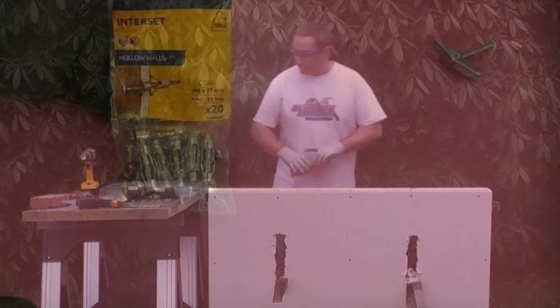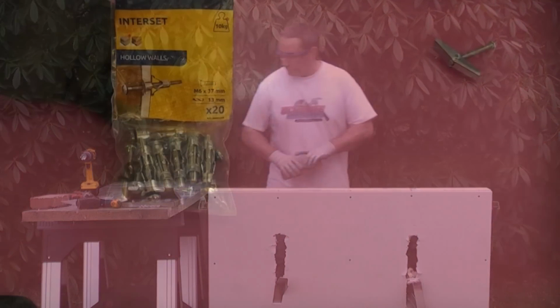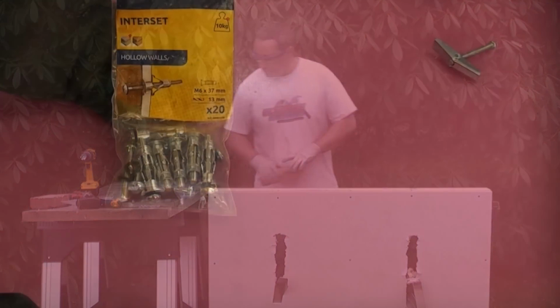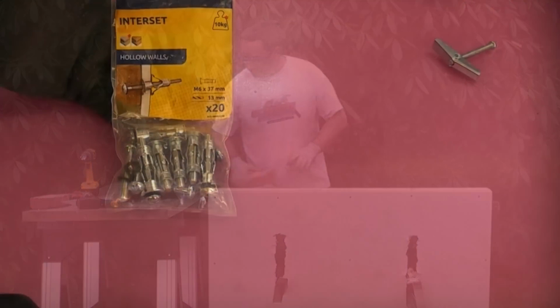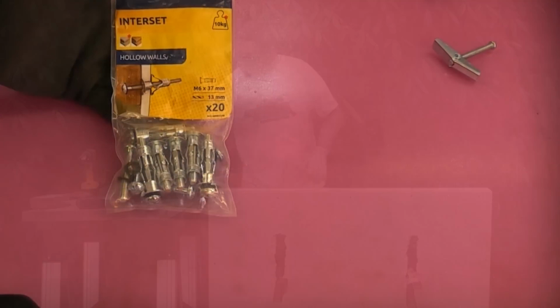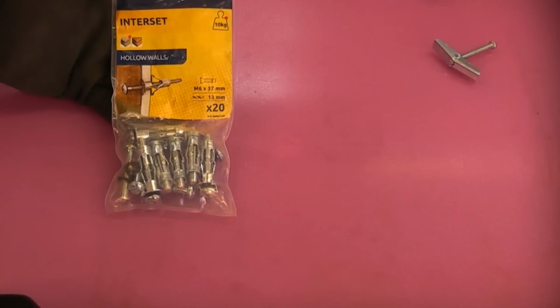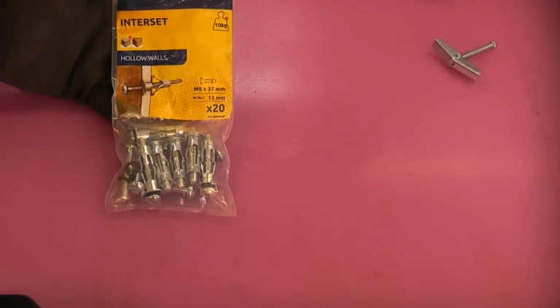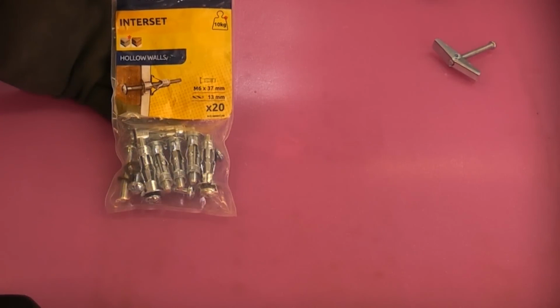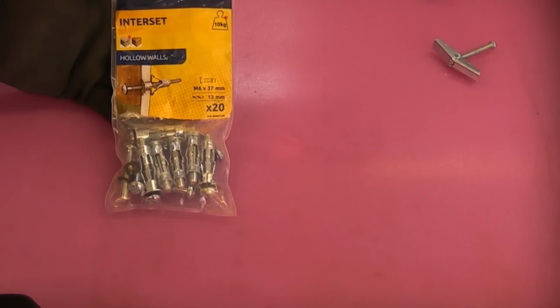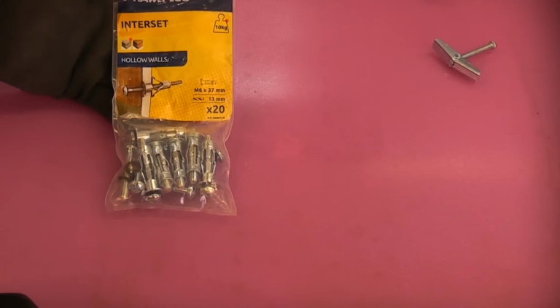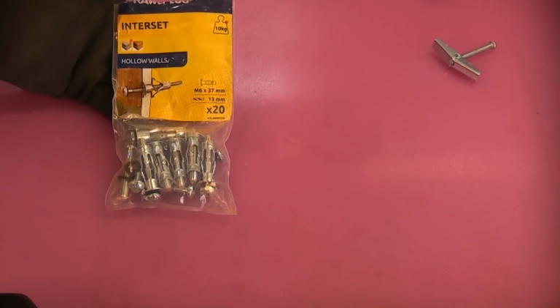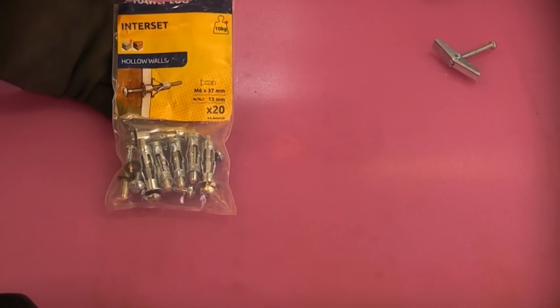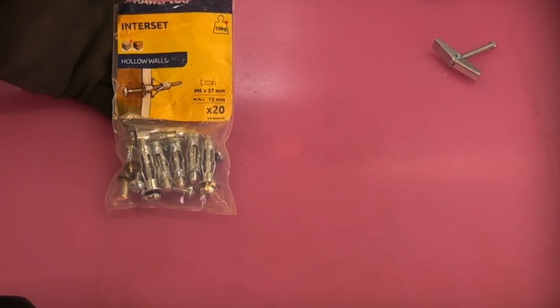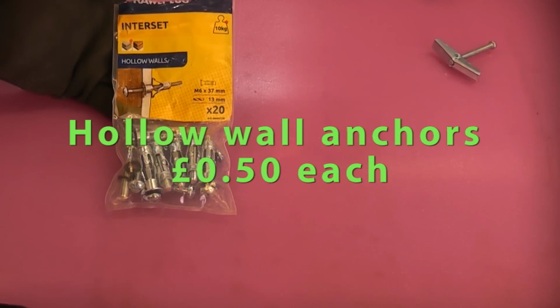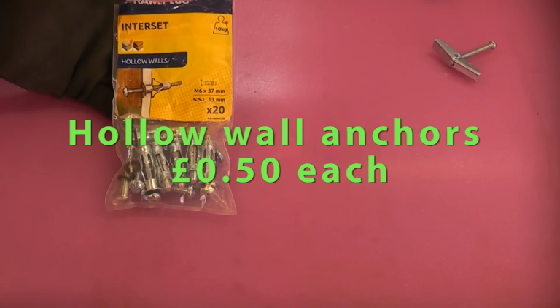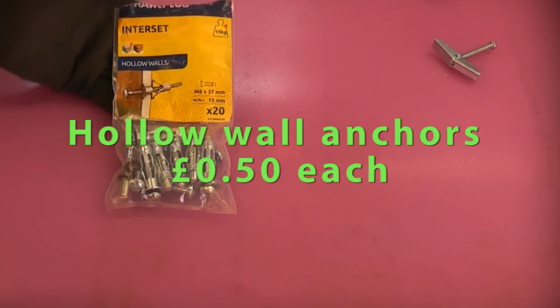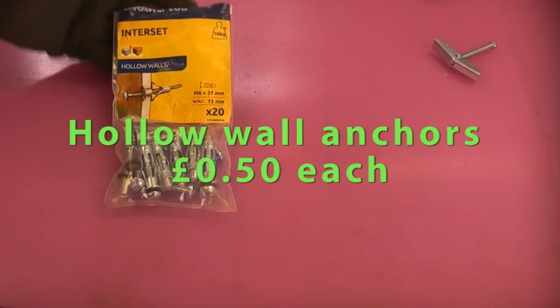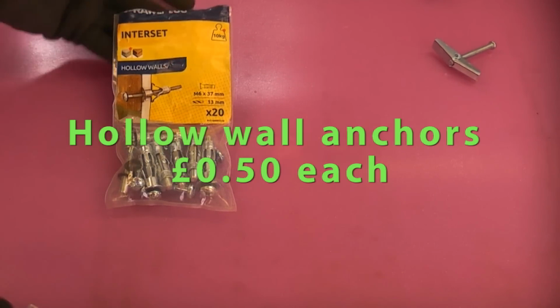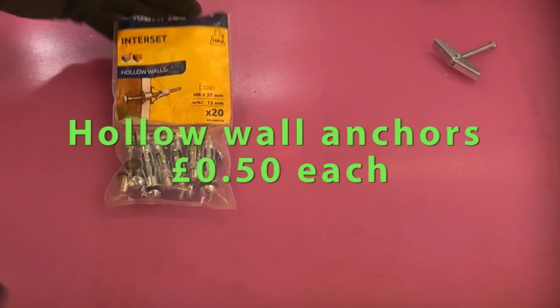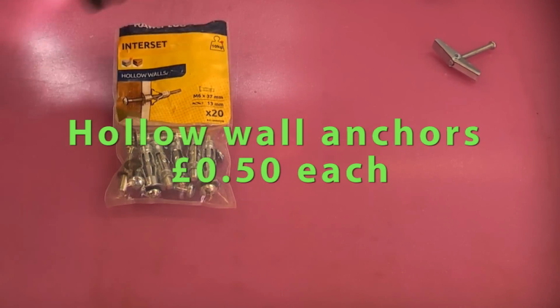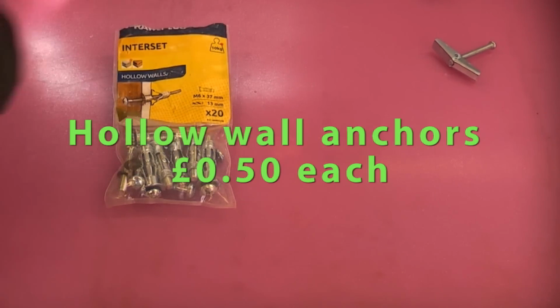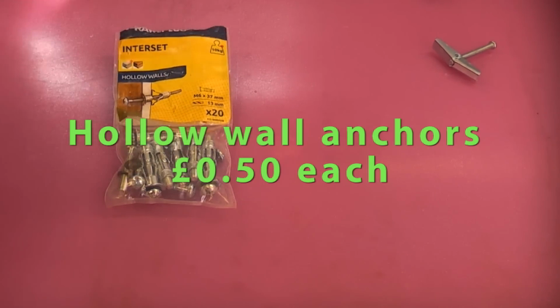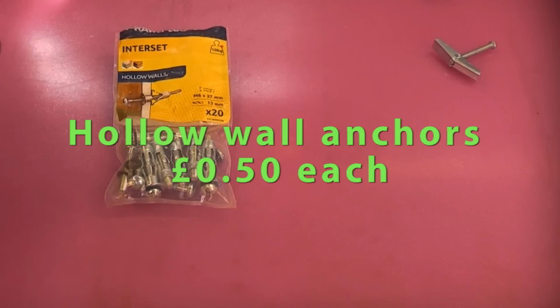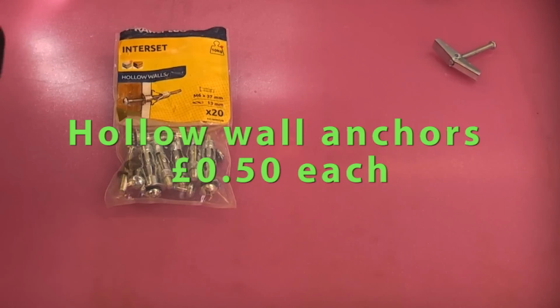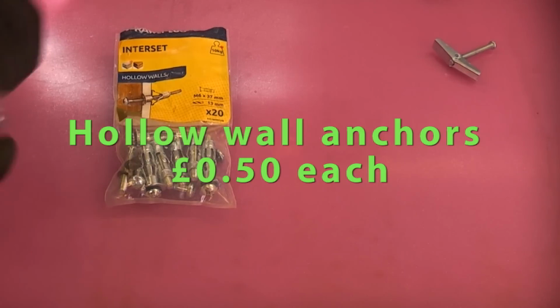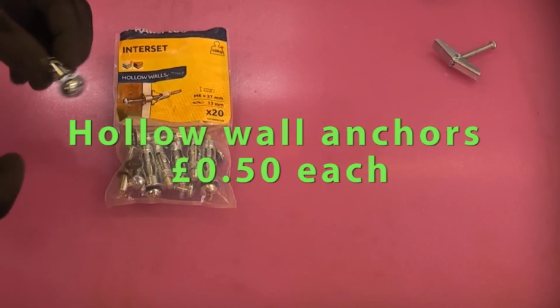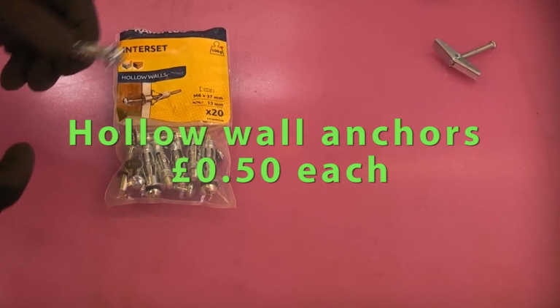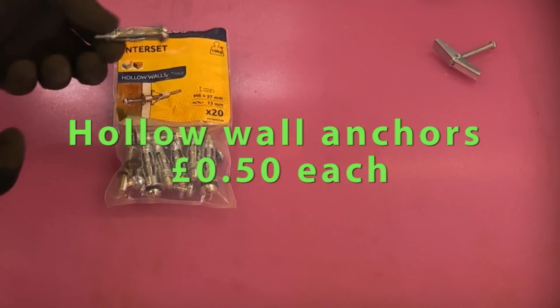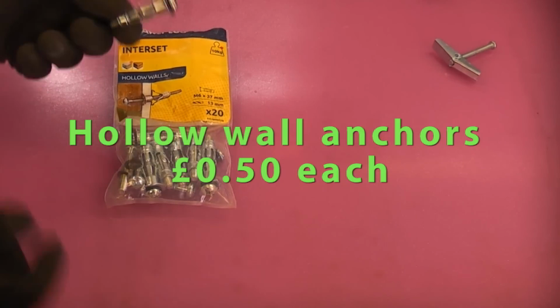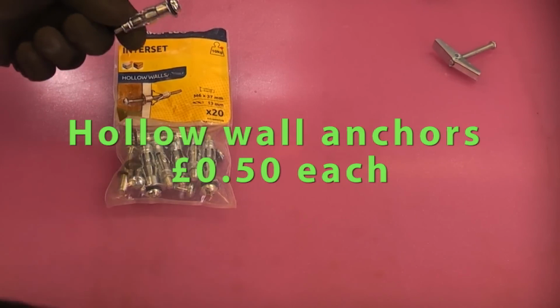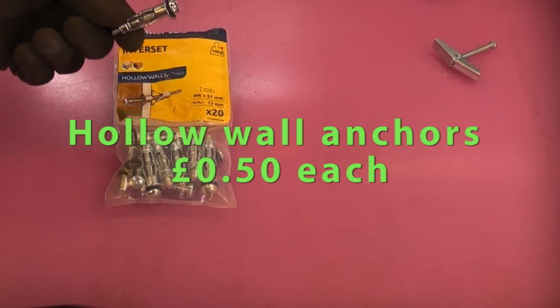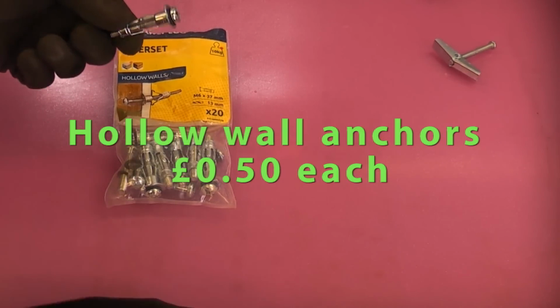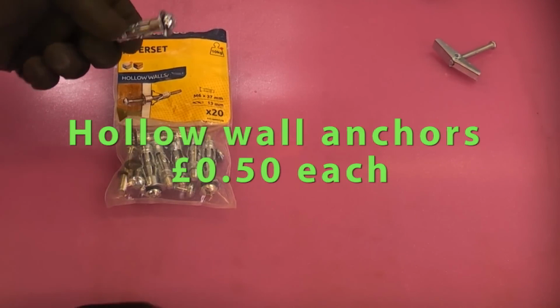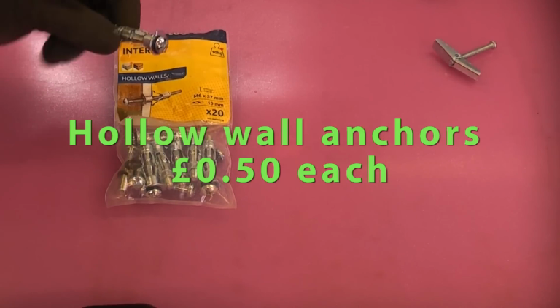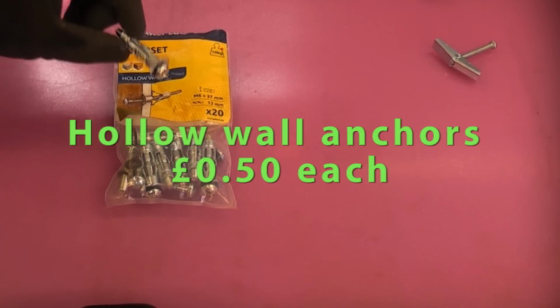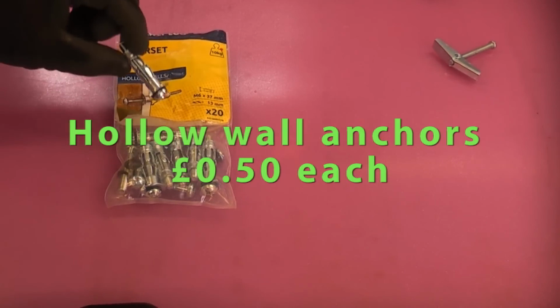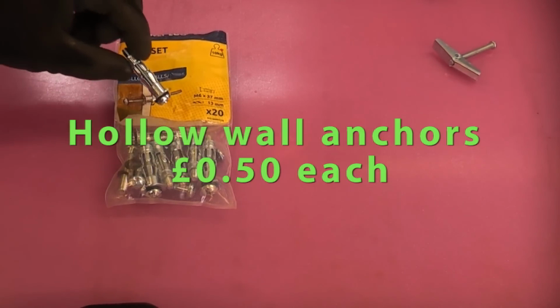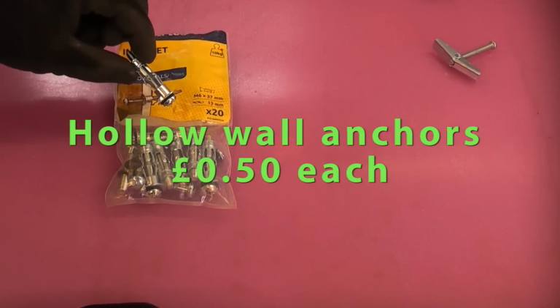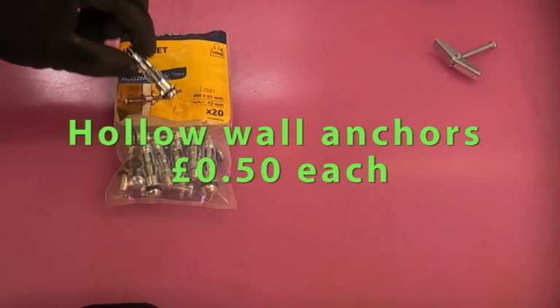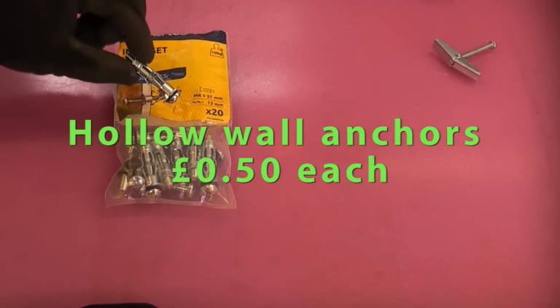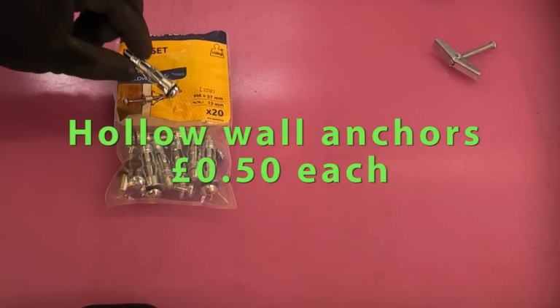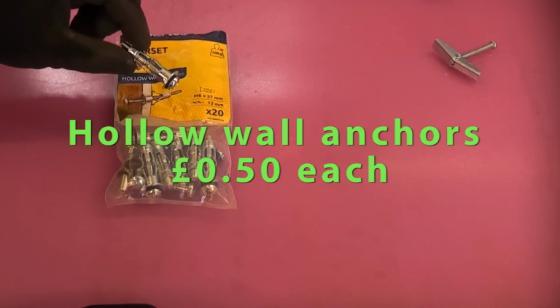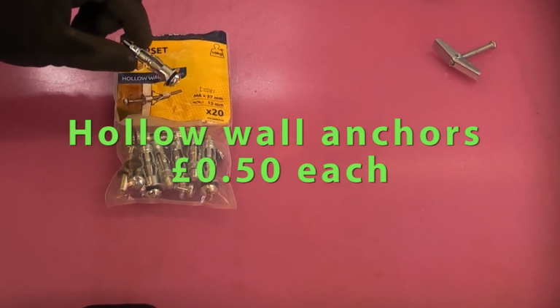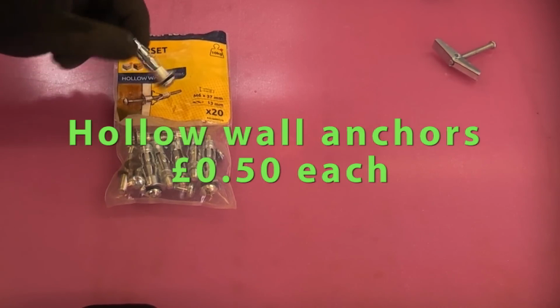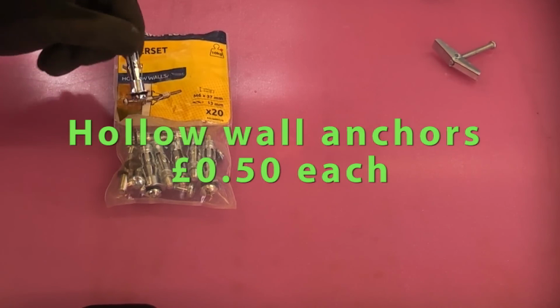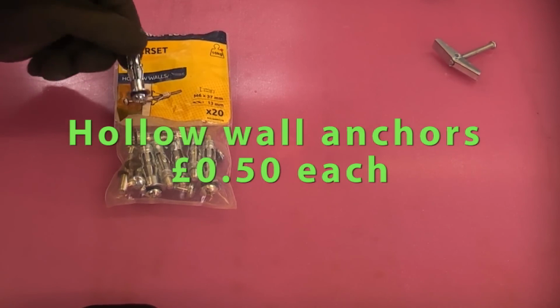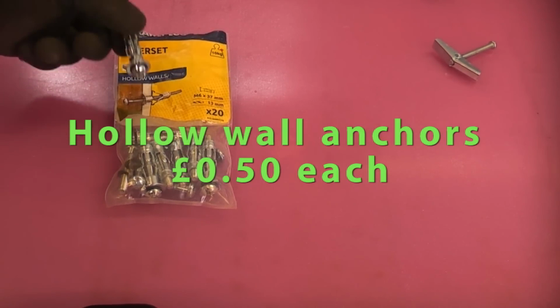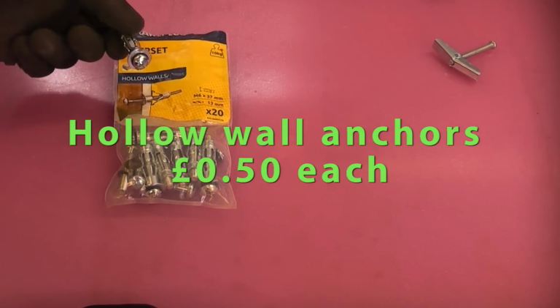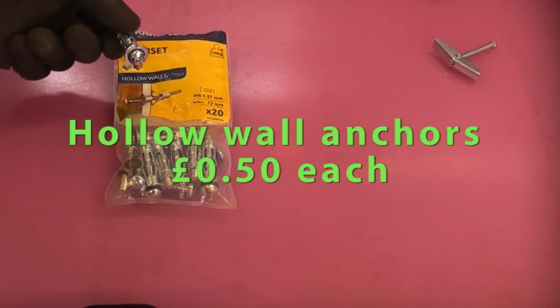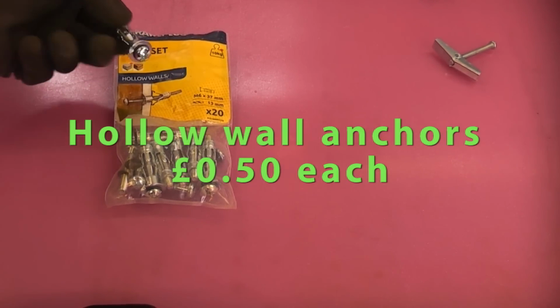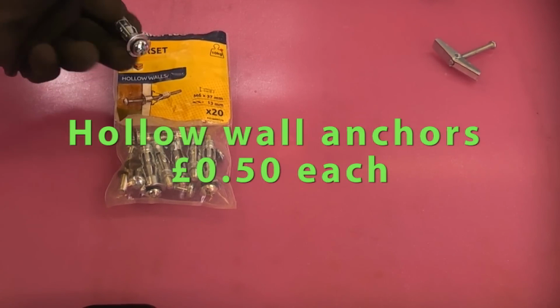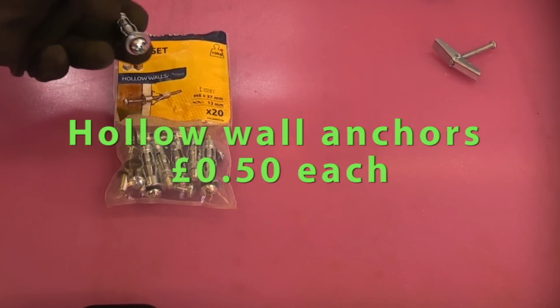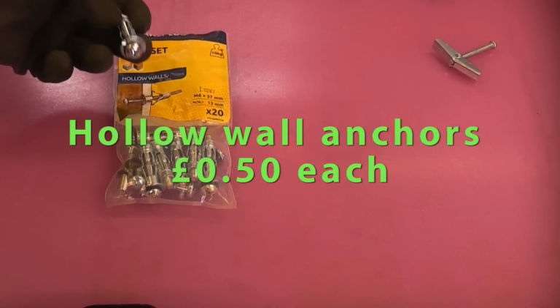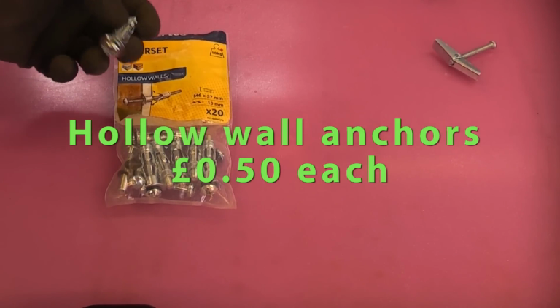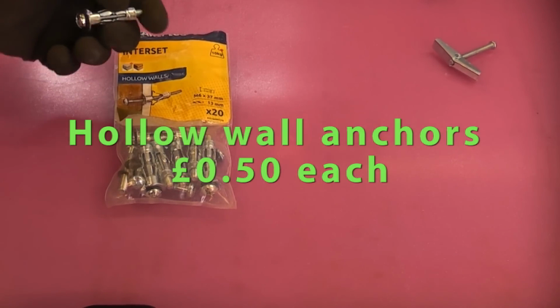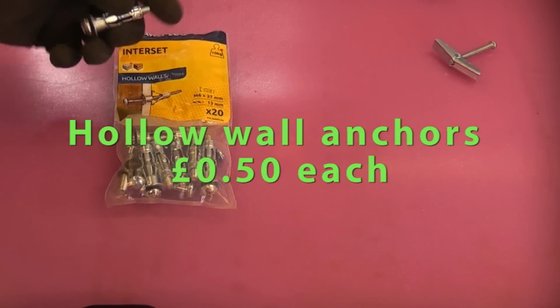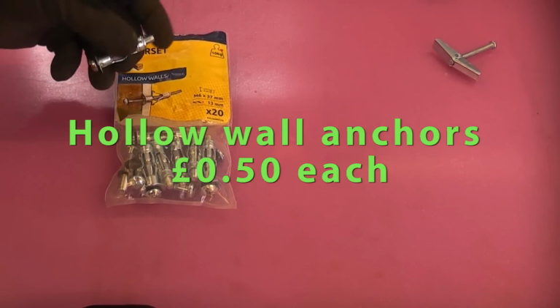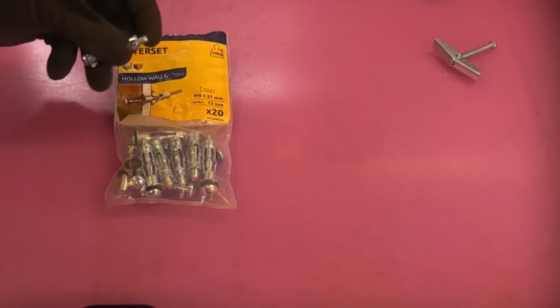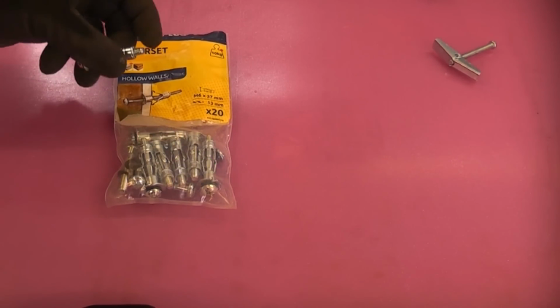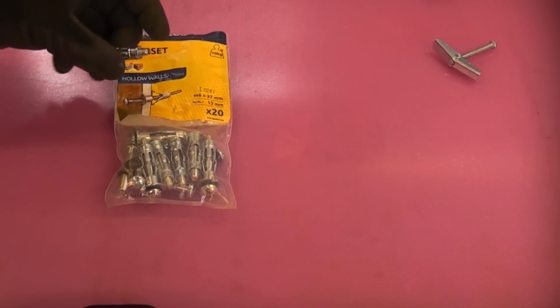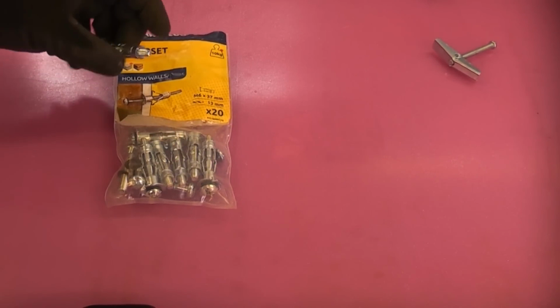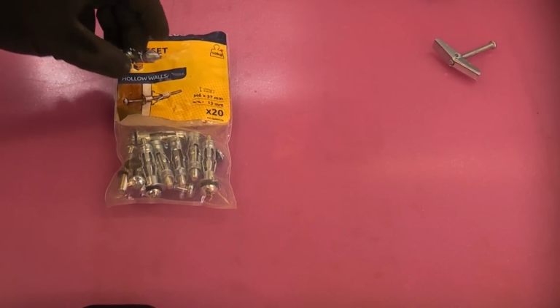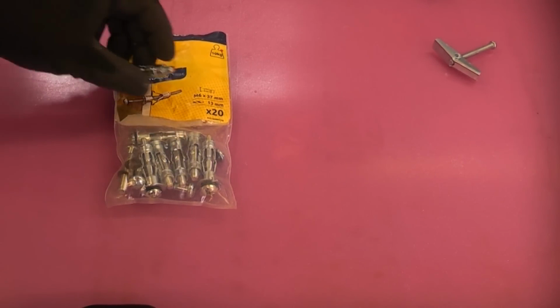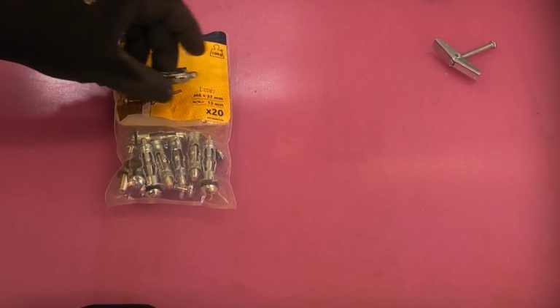We've then got the Interset hollow wall anchors. These work very well, especially if you use them with the special setting tool.